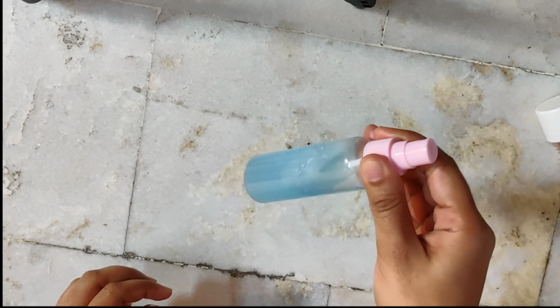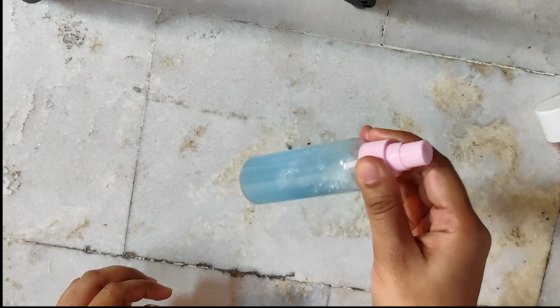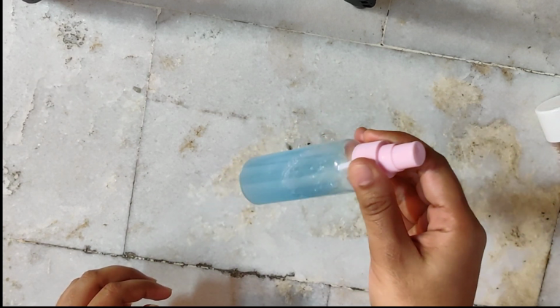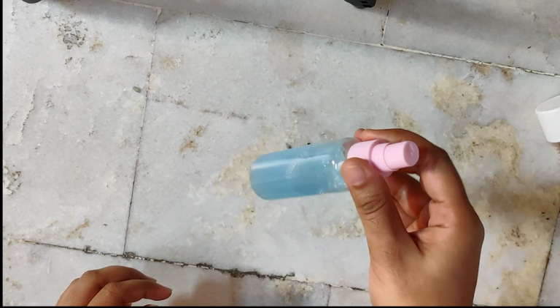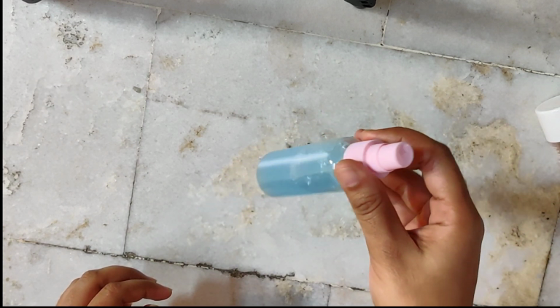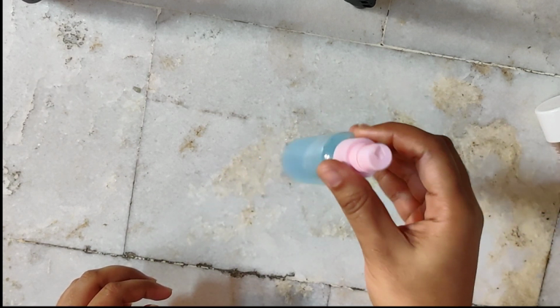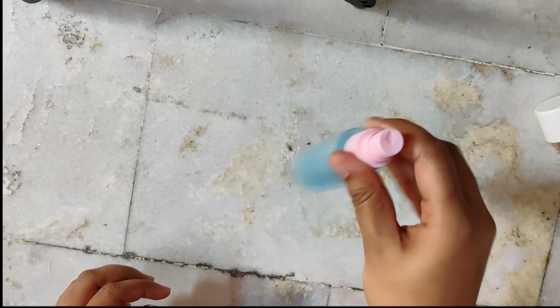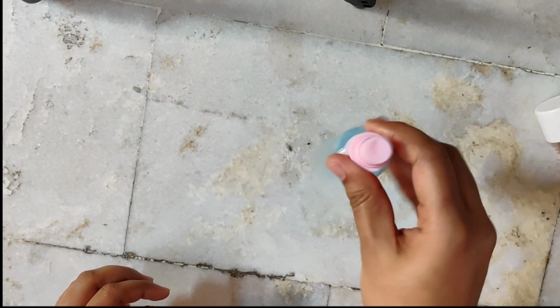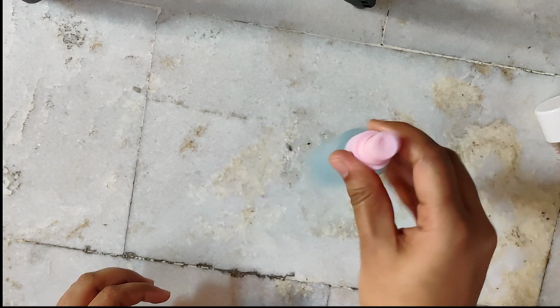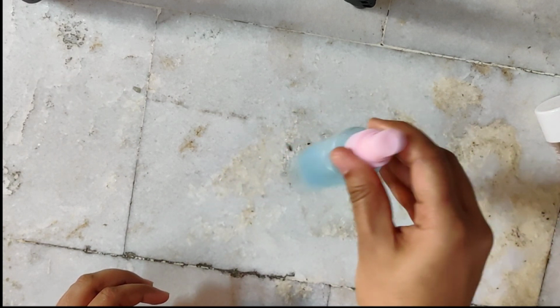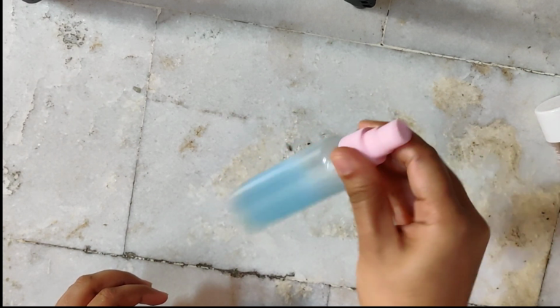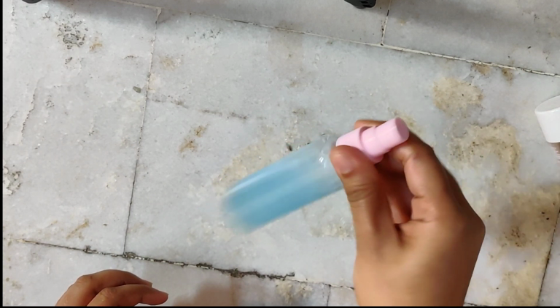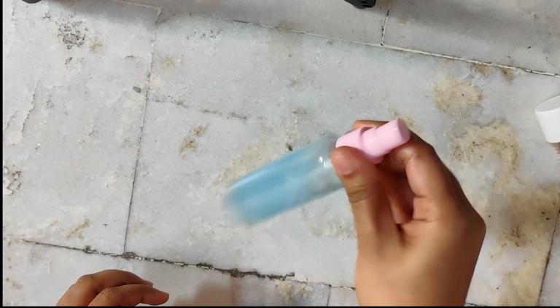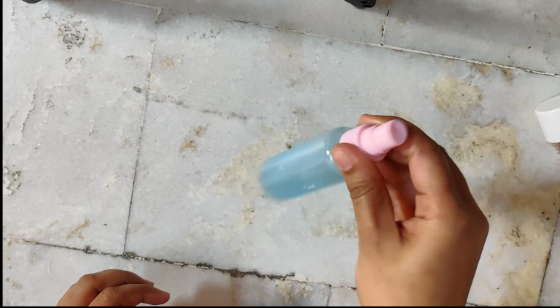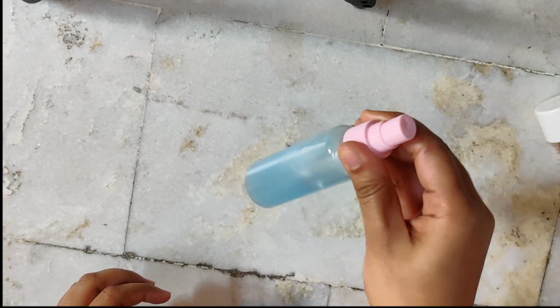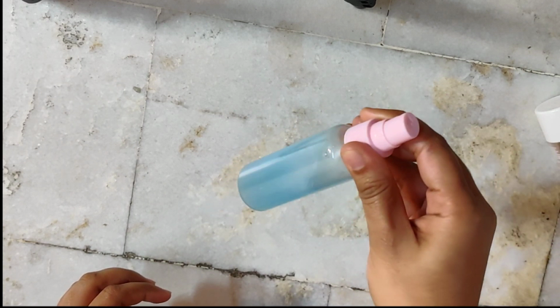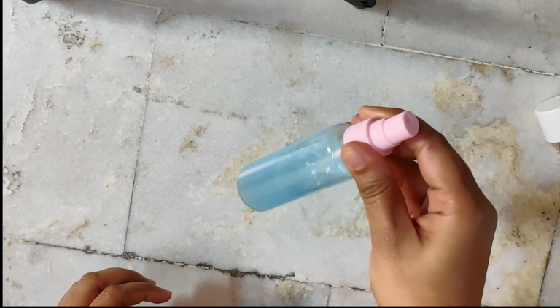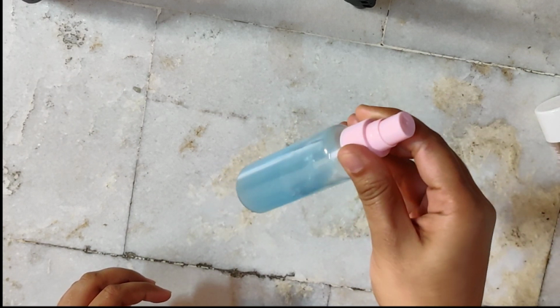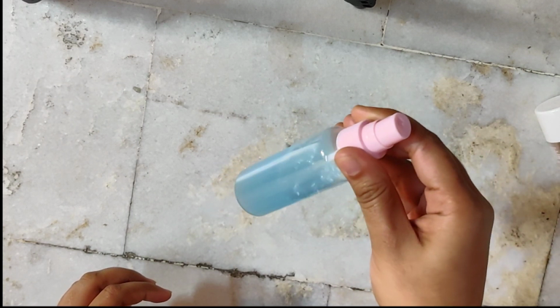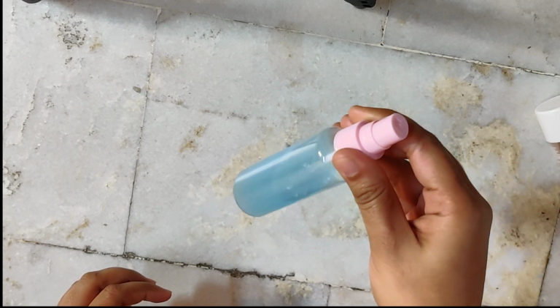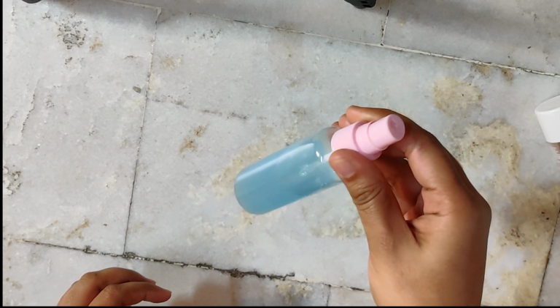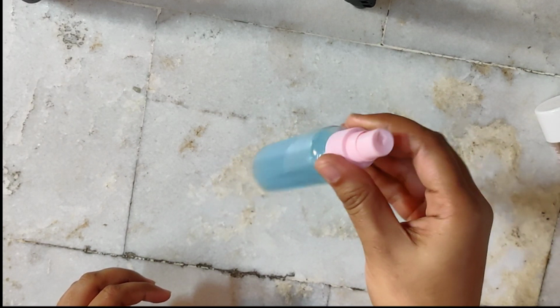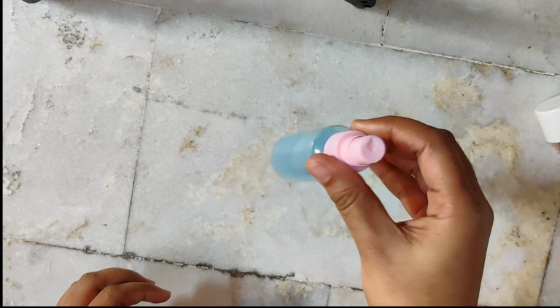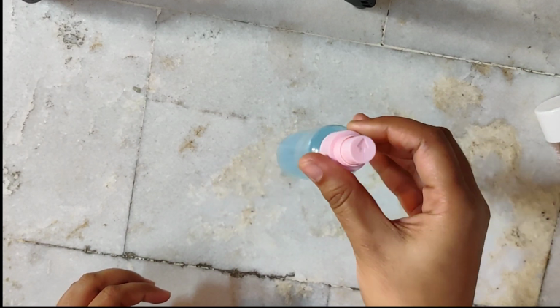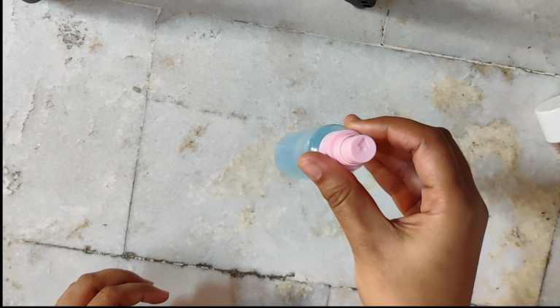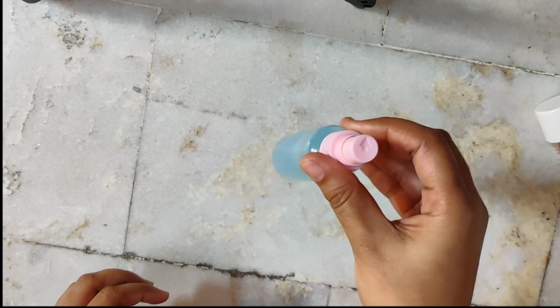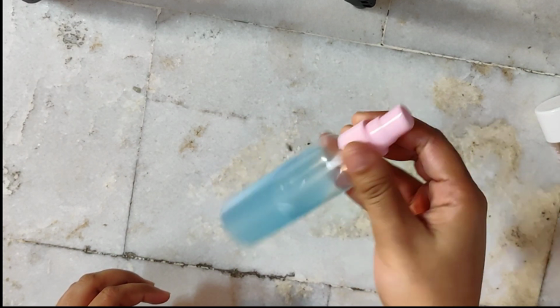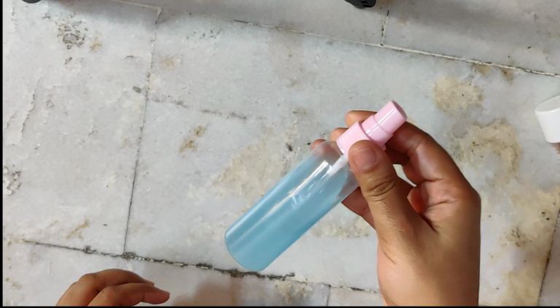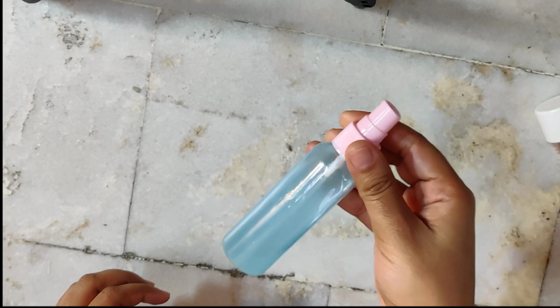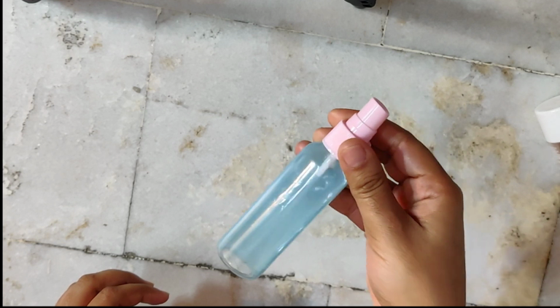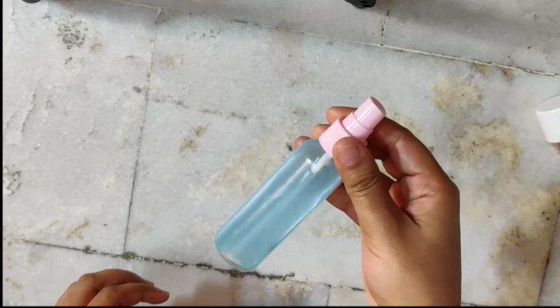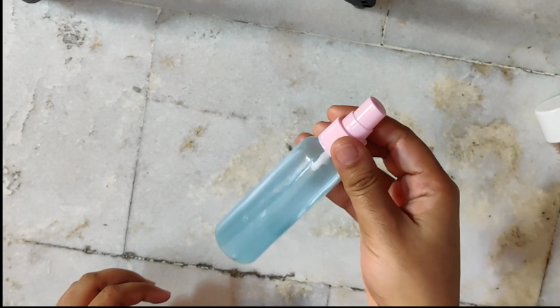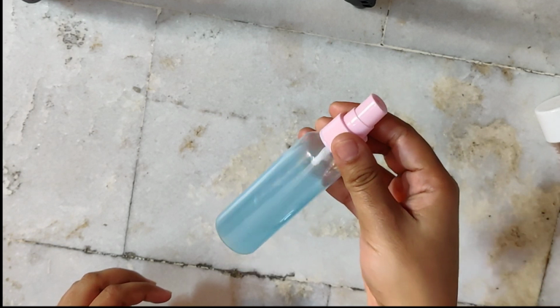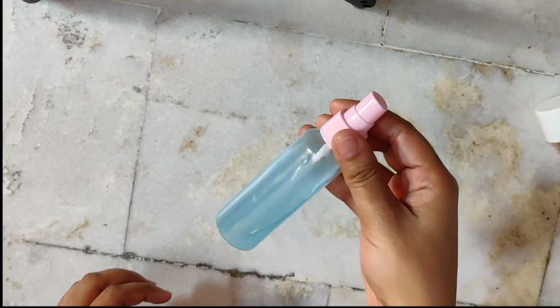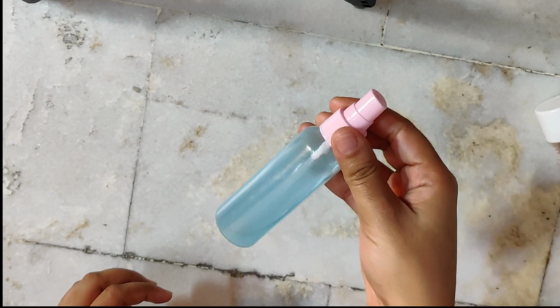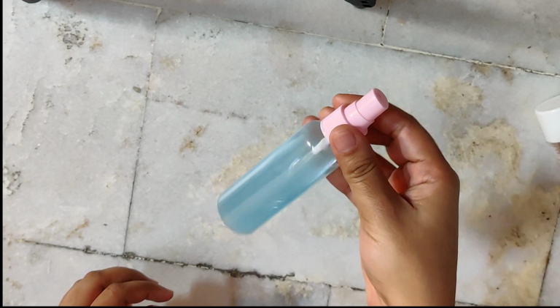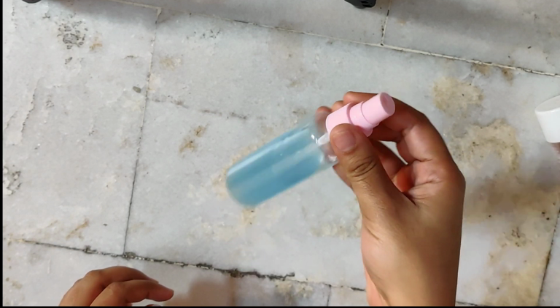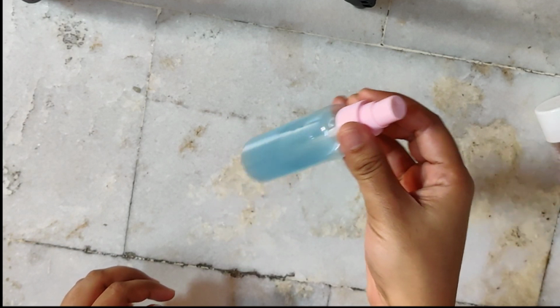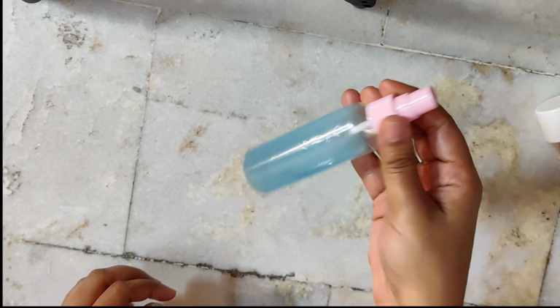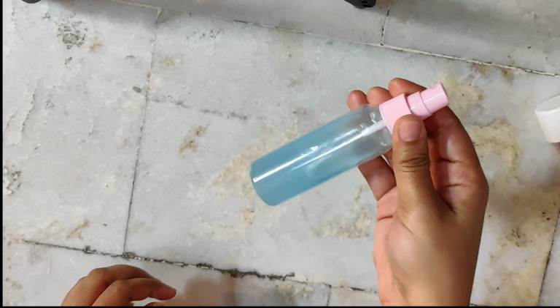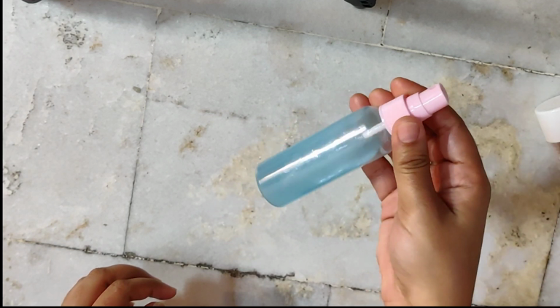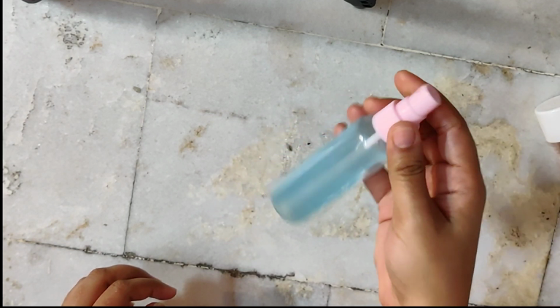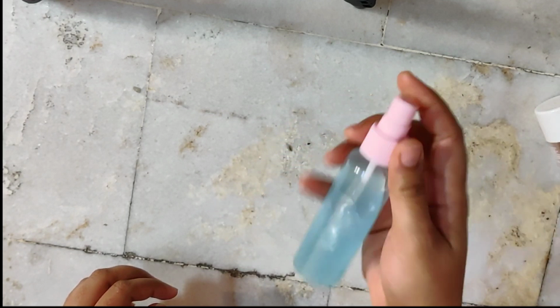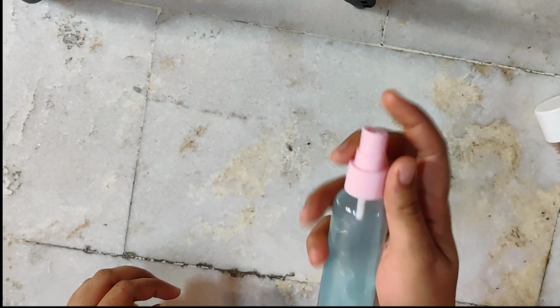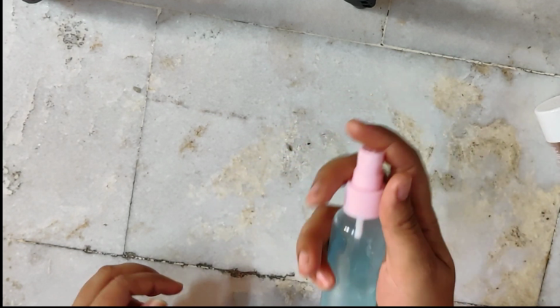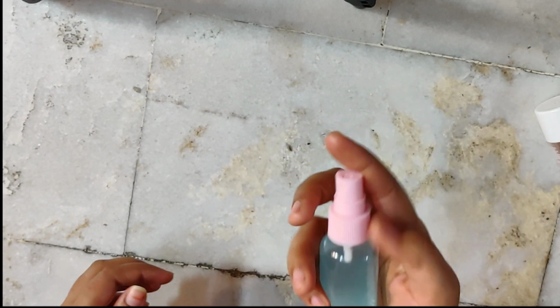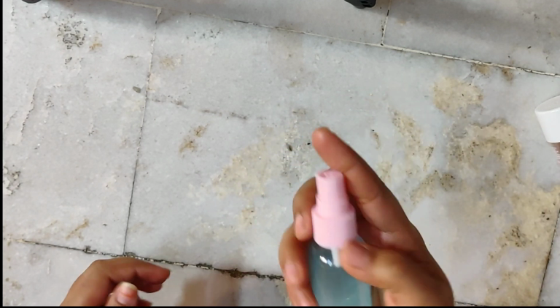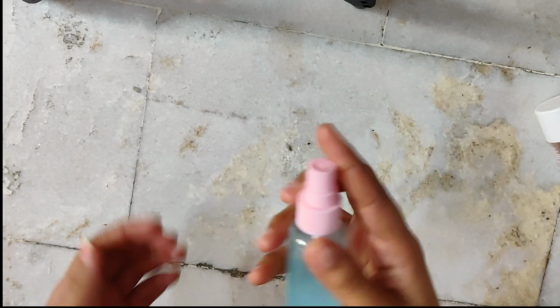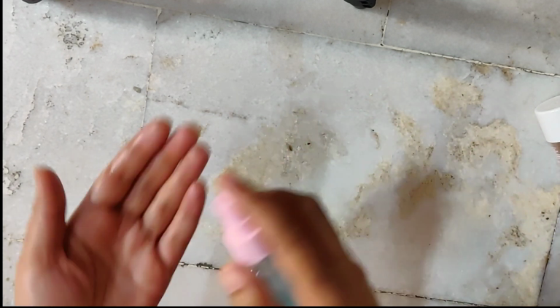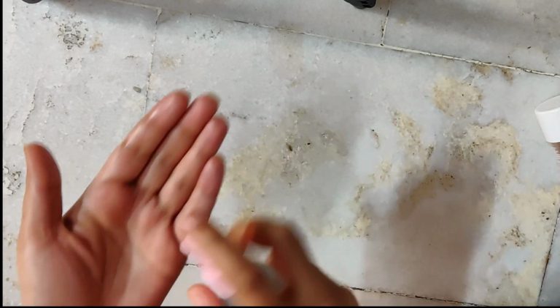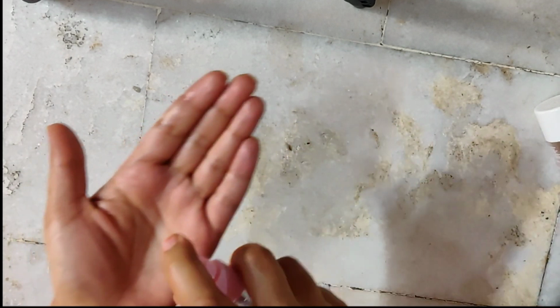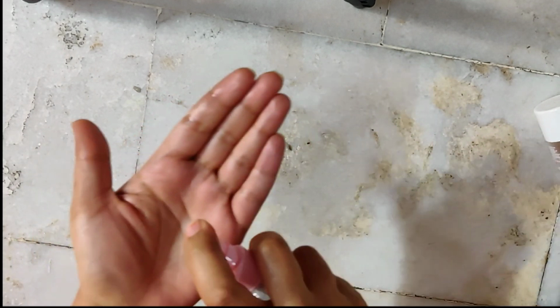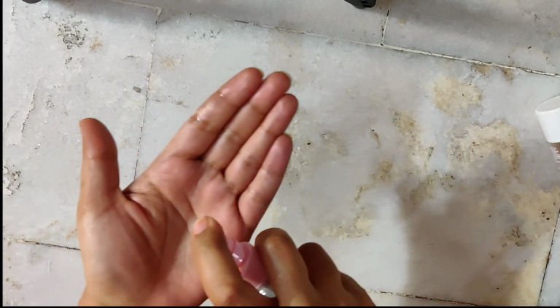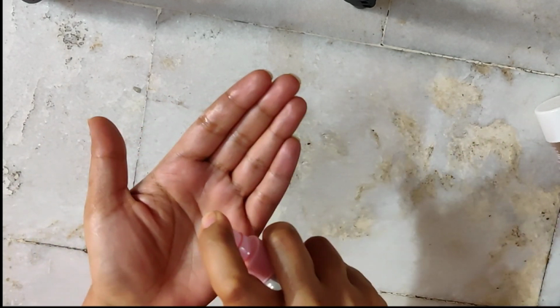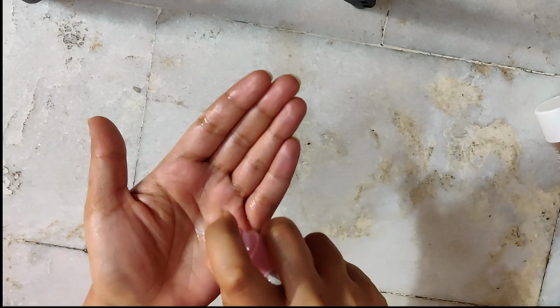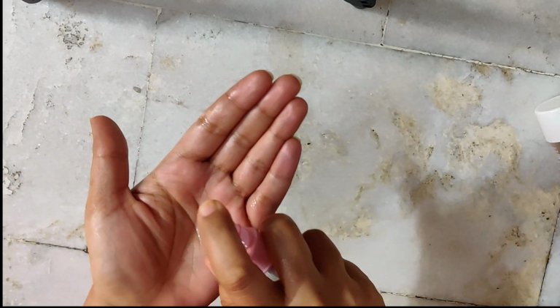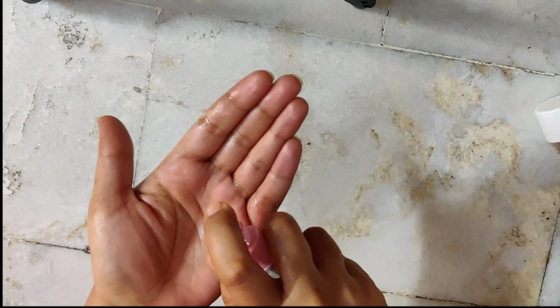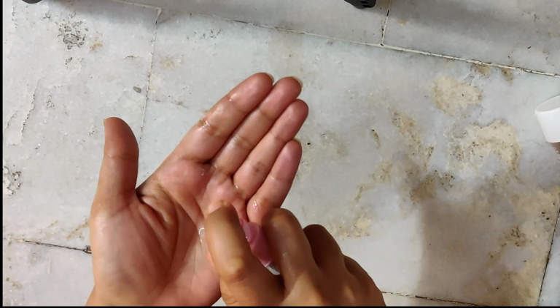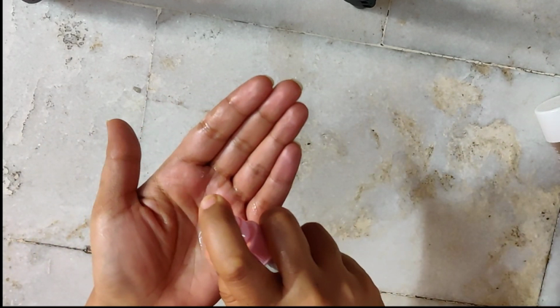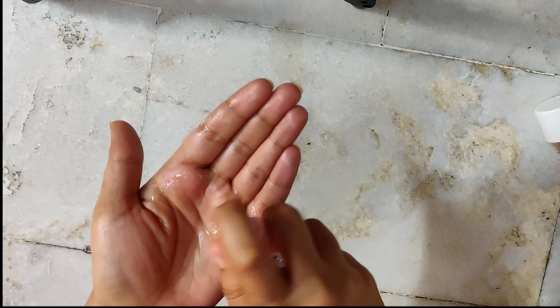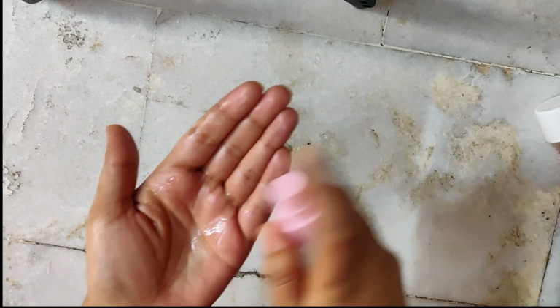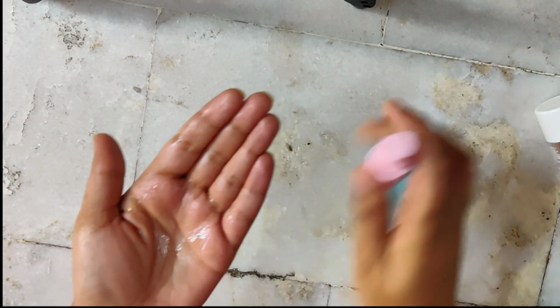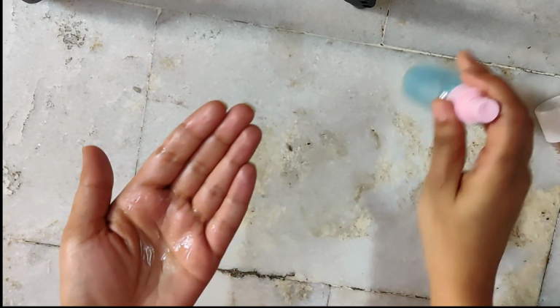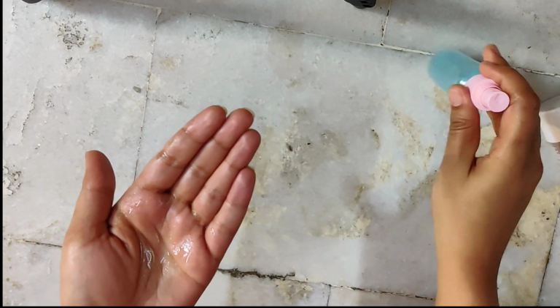And friends, our hand sanitizer is ready! So simple, so easy, and so affordable.